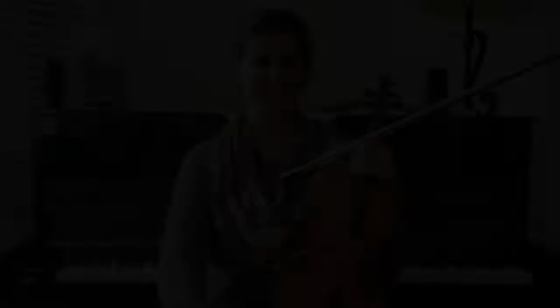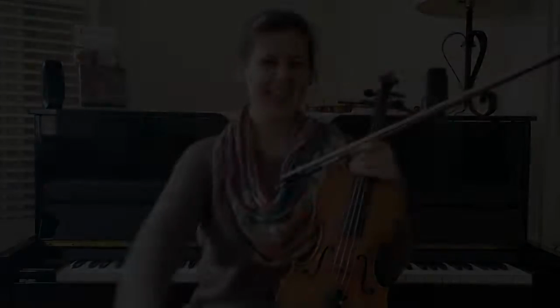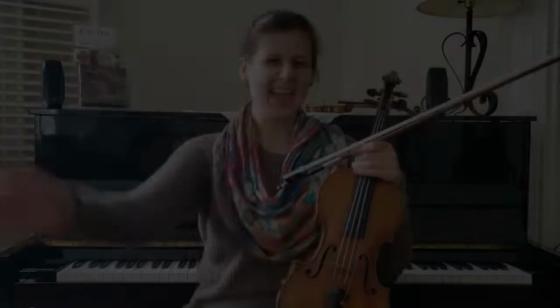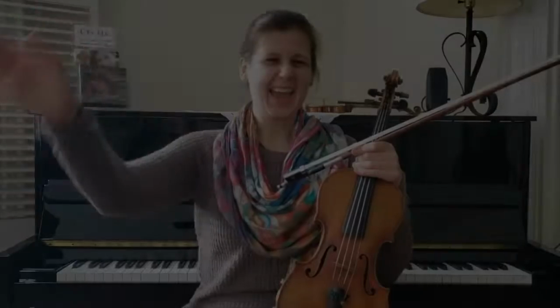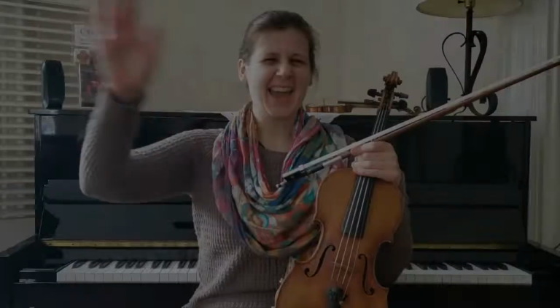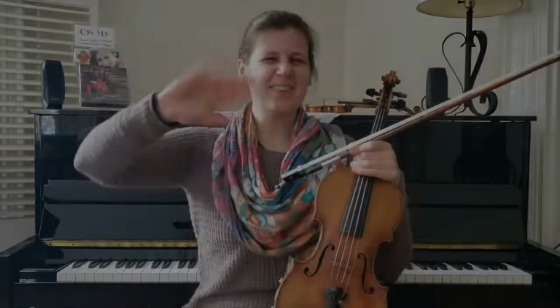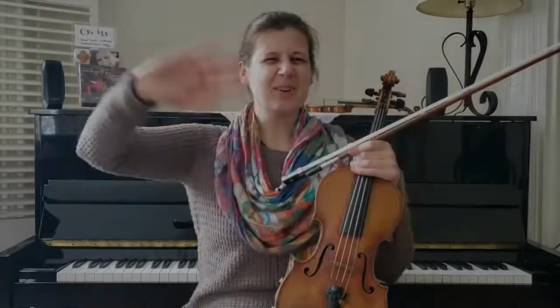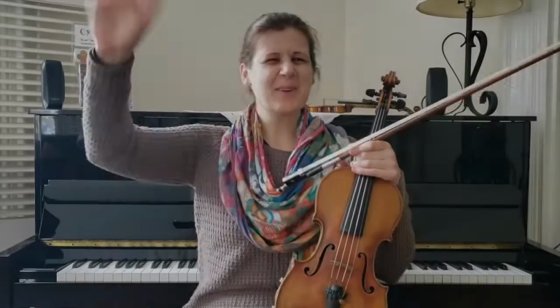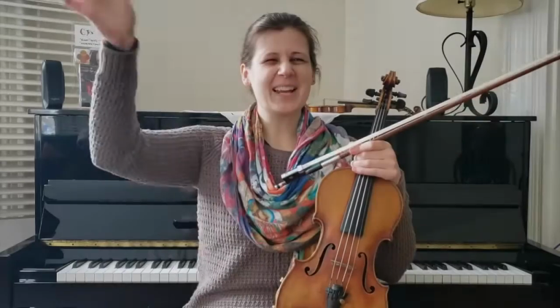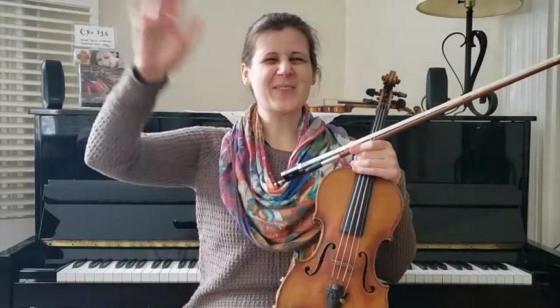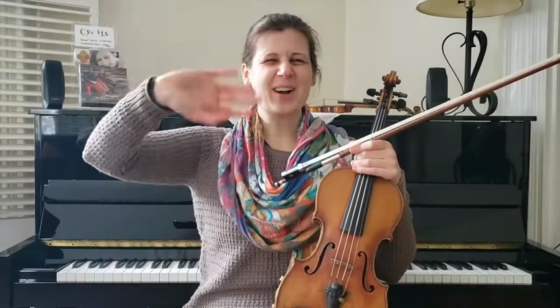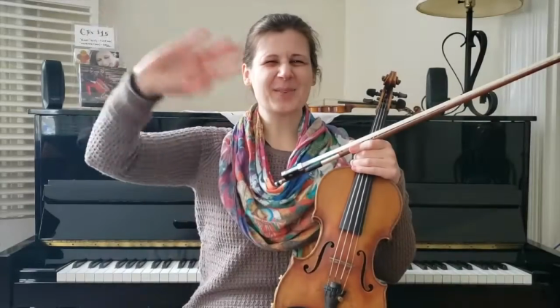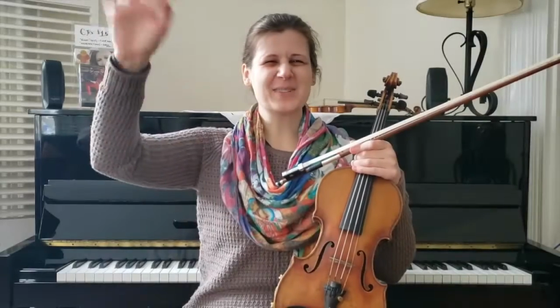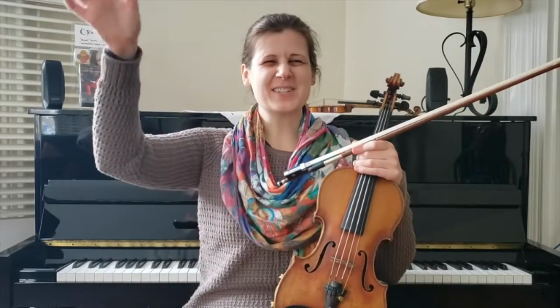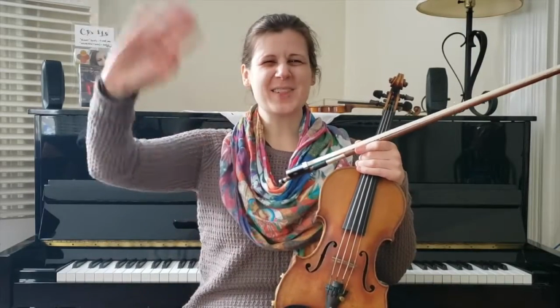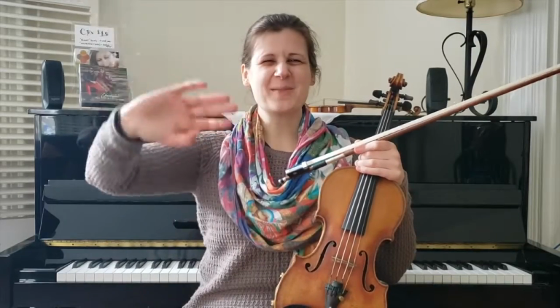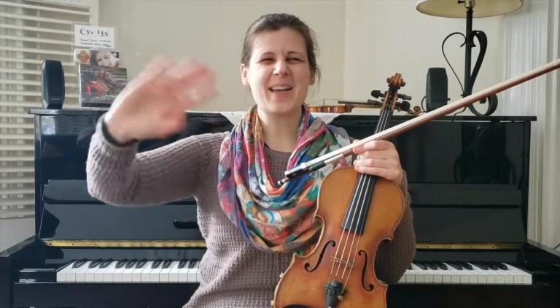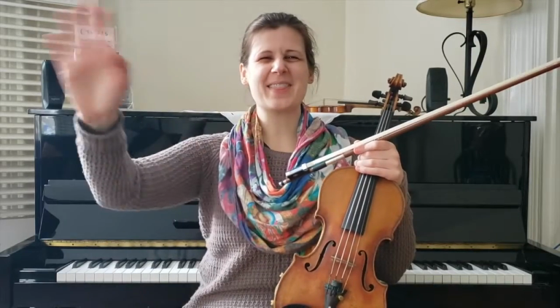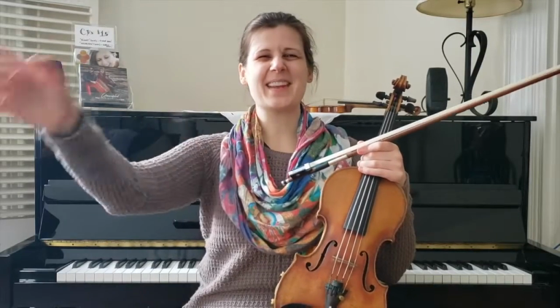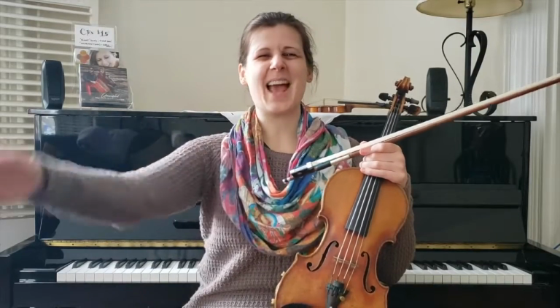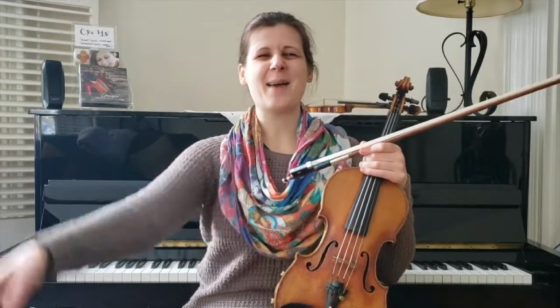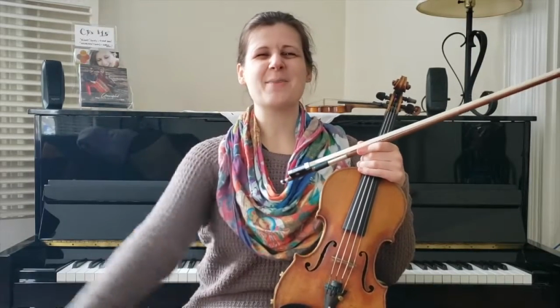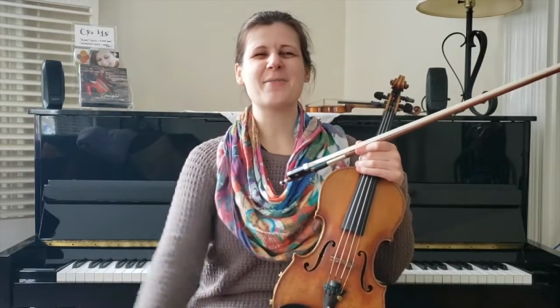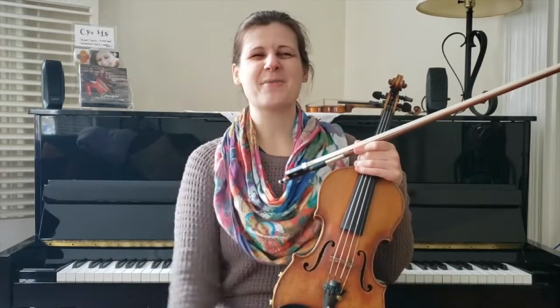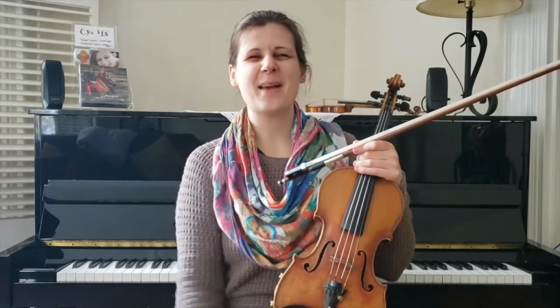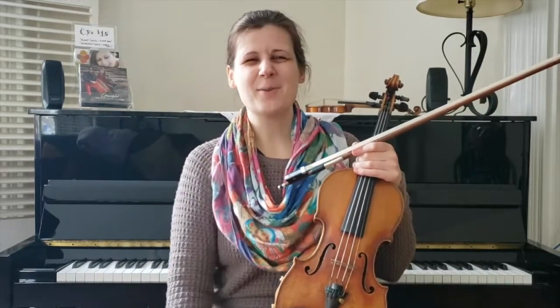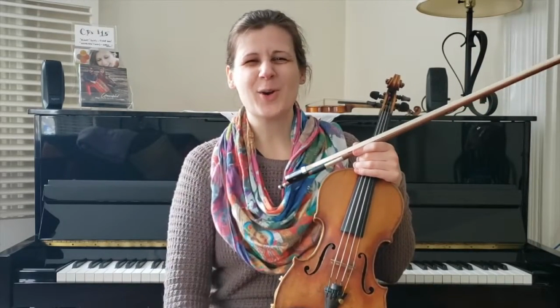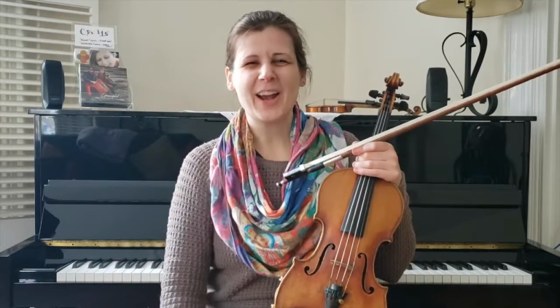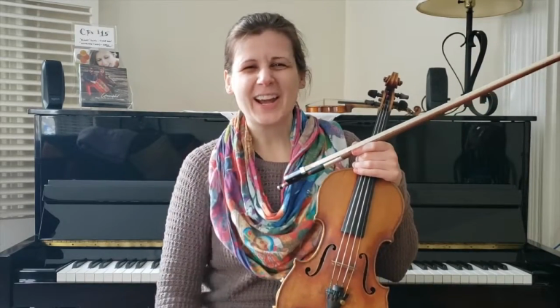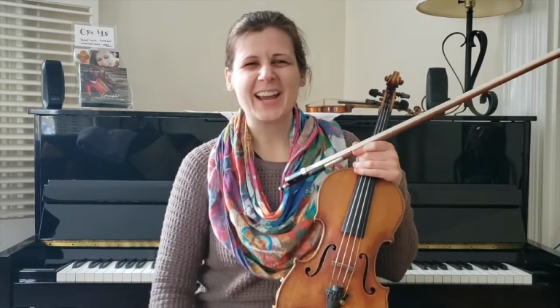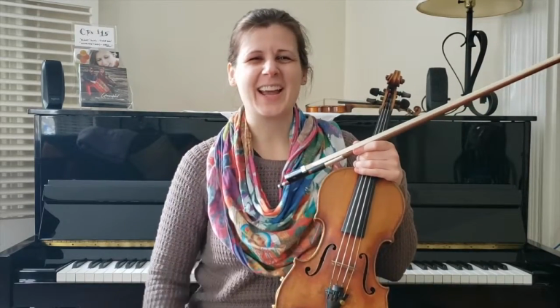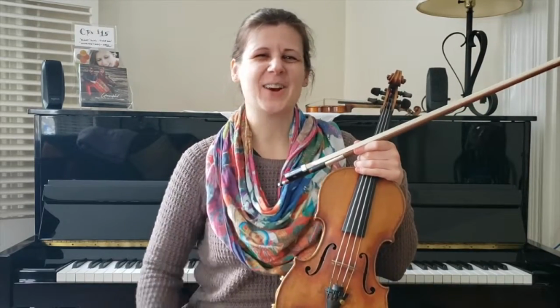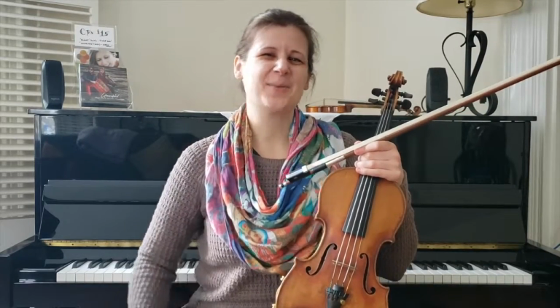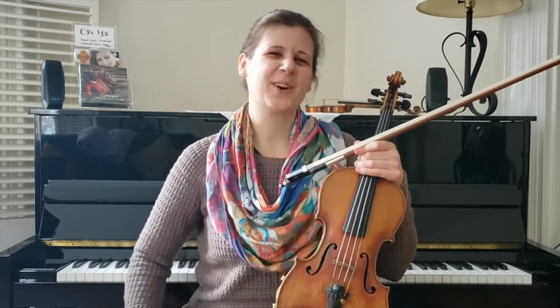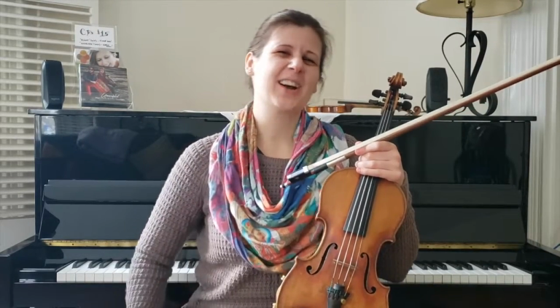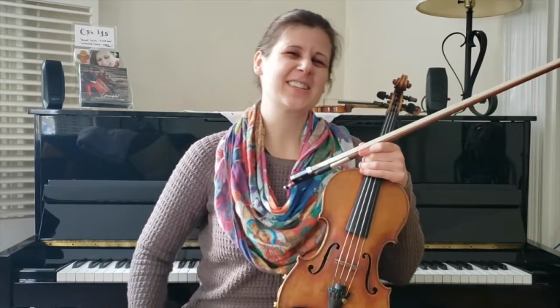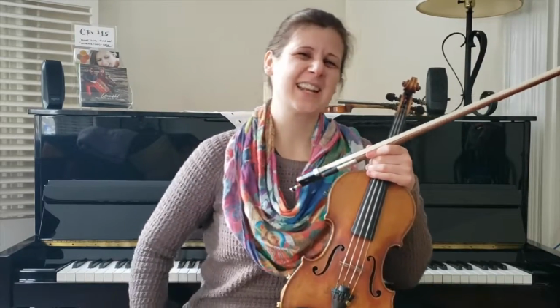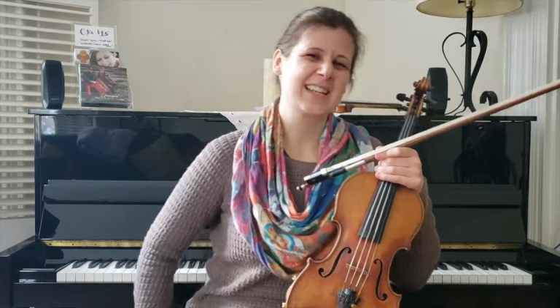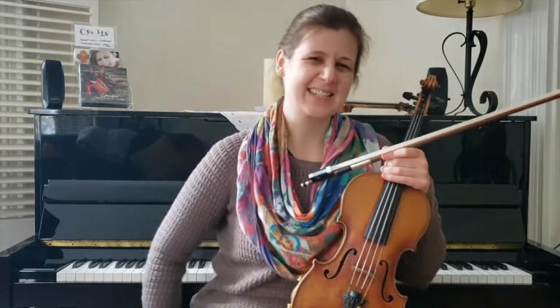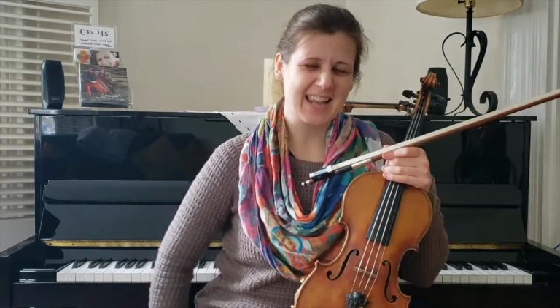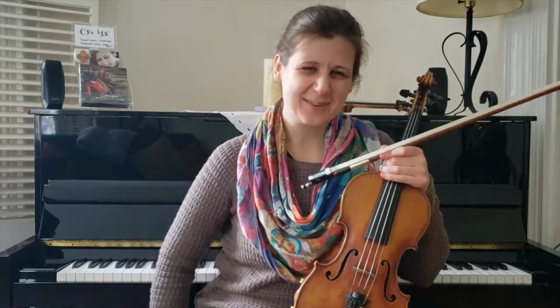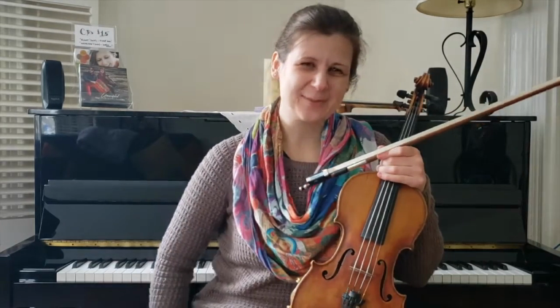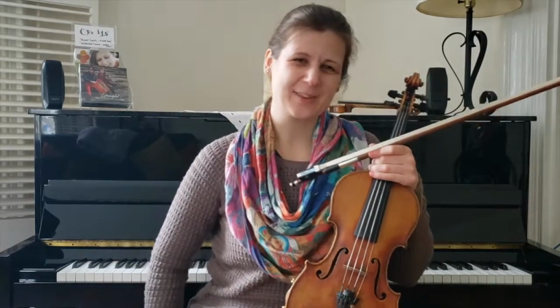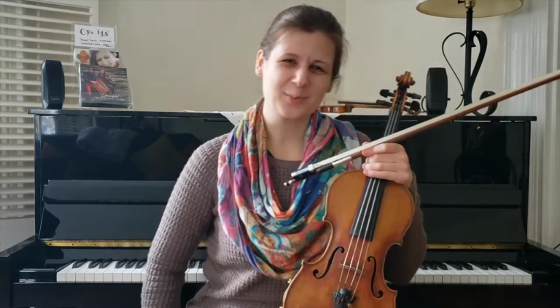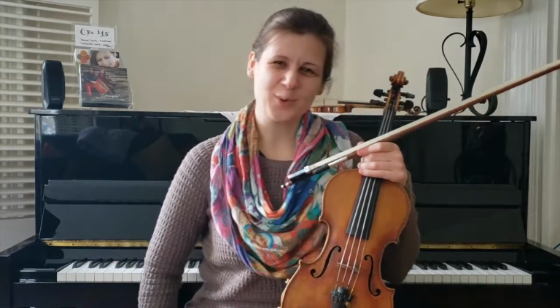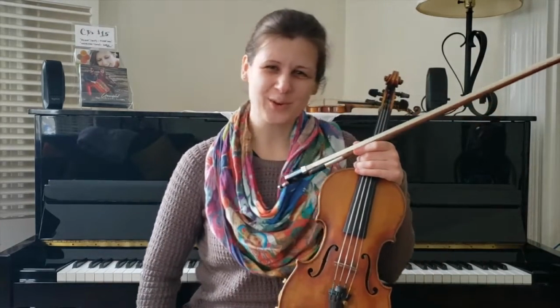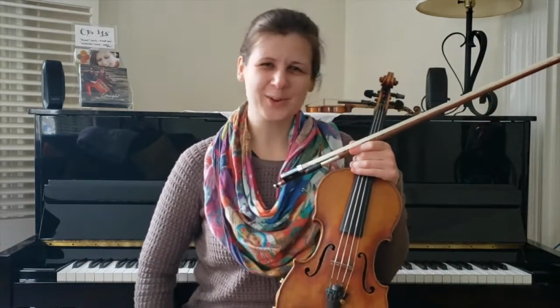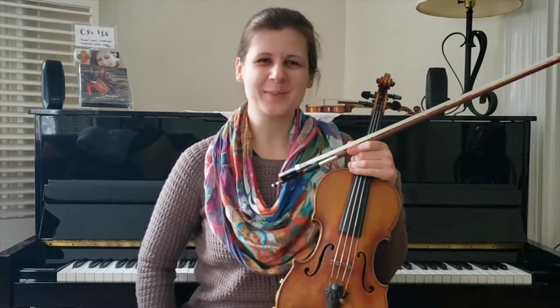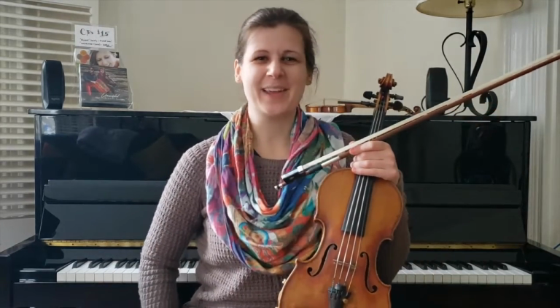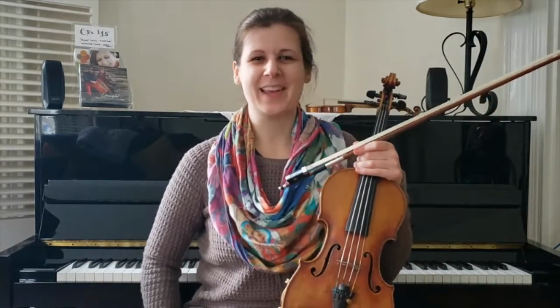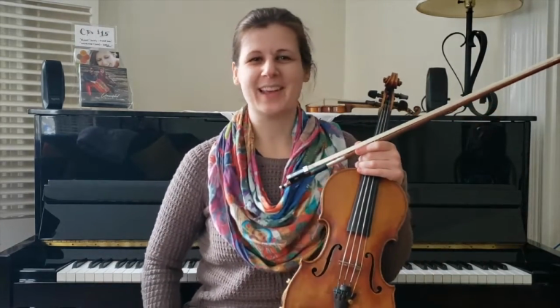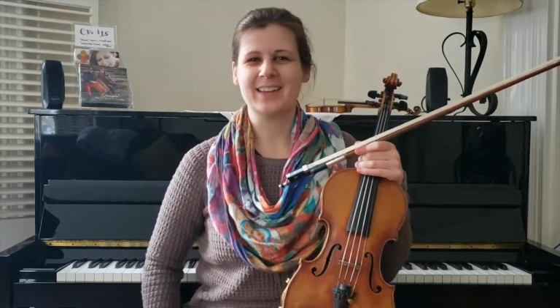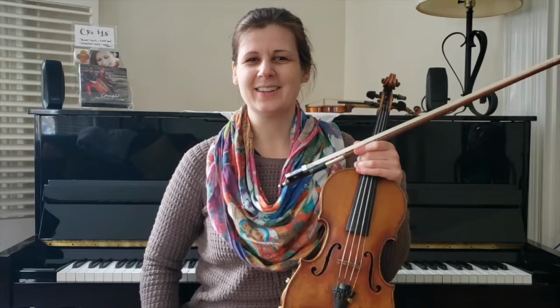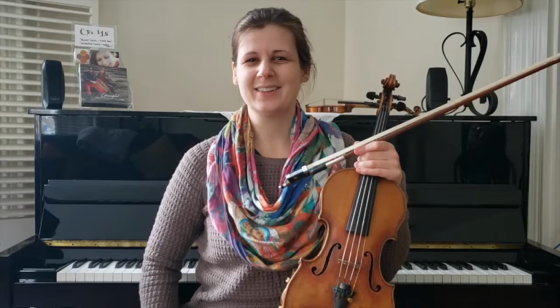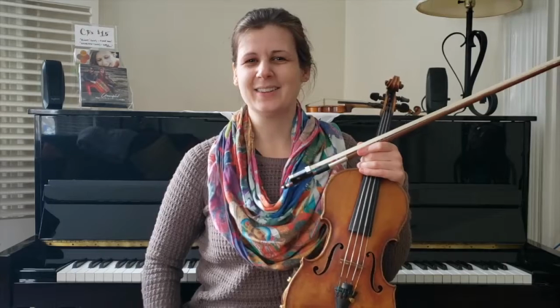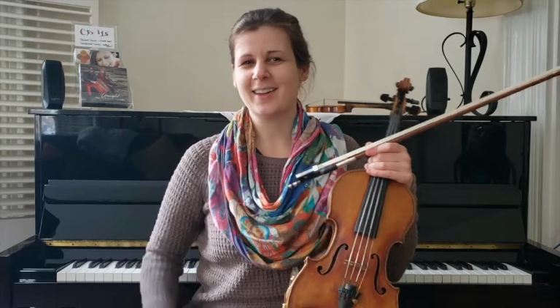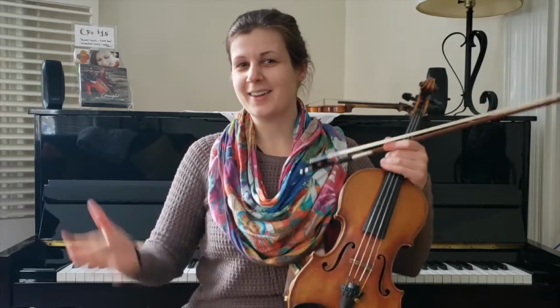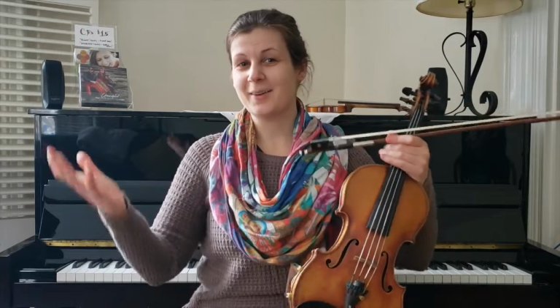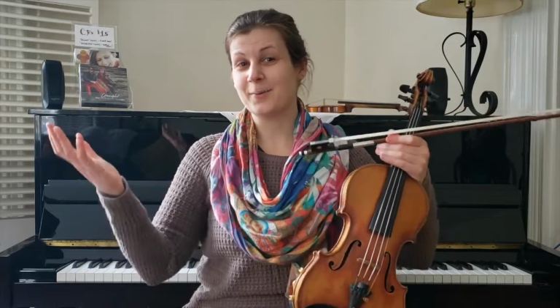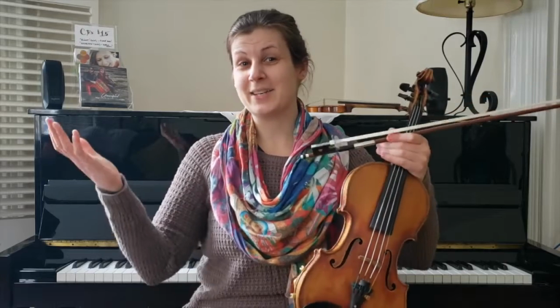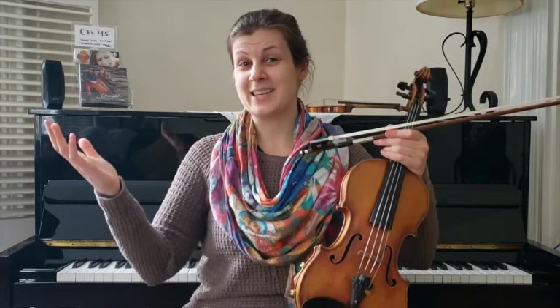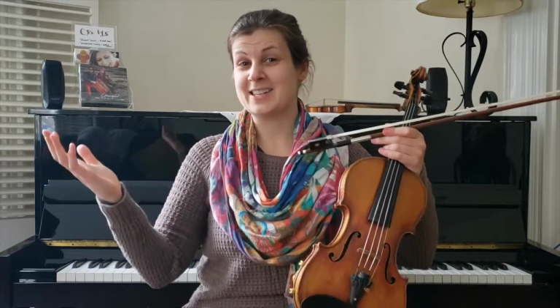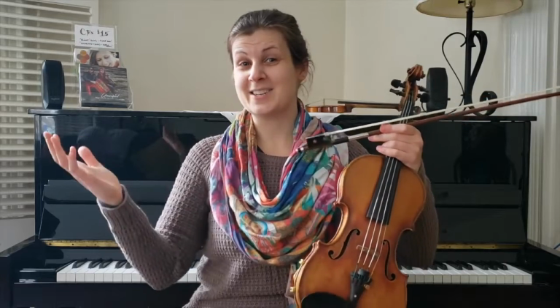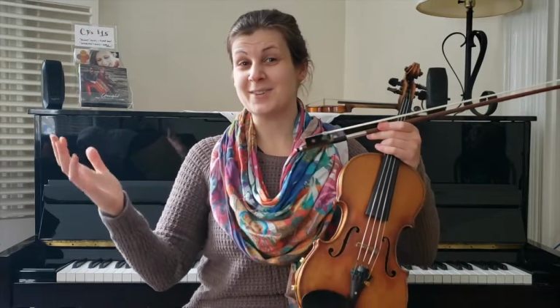Hey everybody! Welcome to Tune the Month and happy February! I hope you're all staying safe and warm — we need a tune.